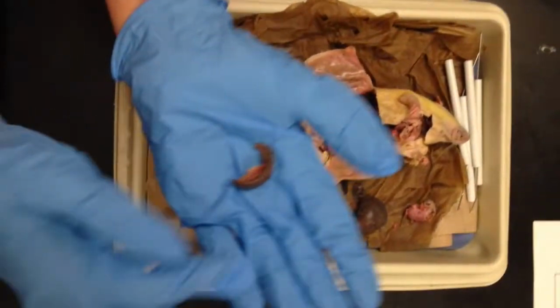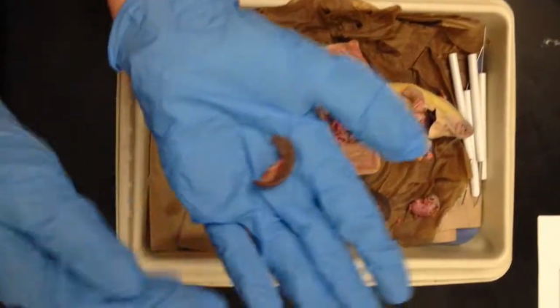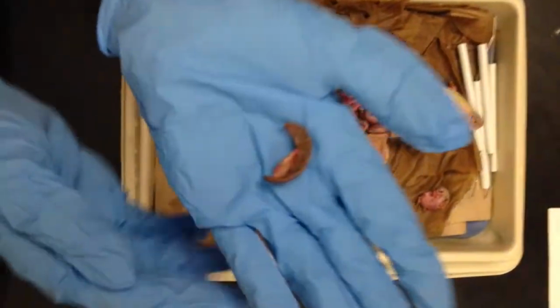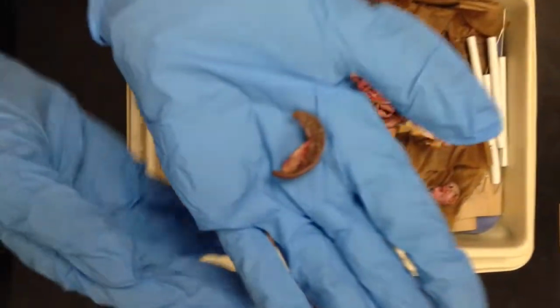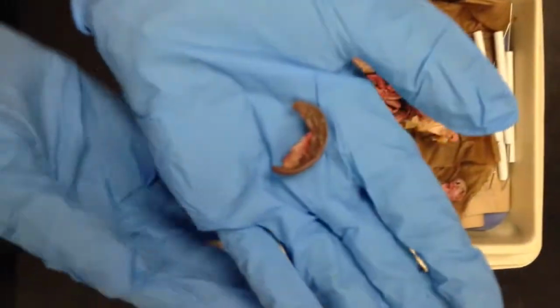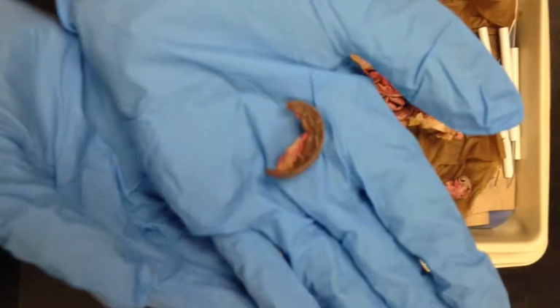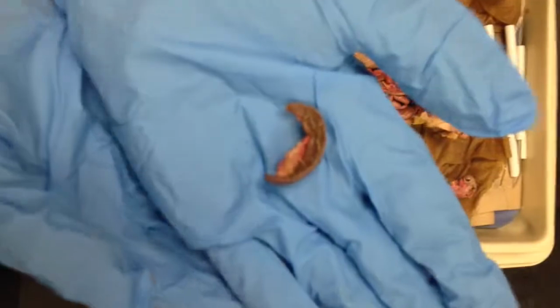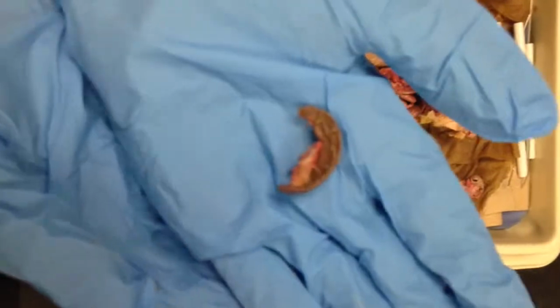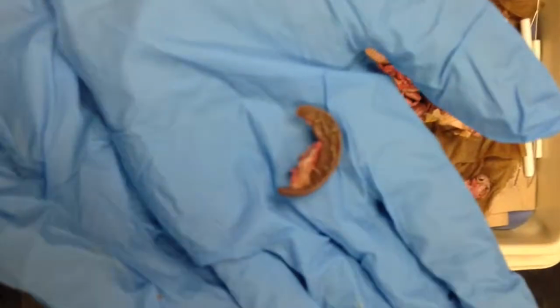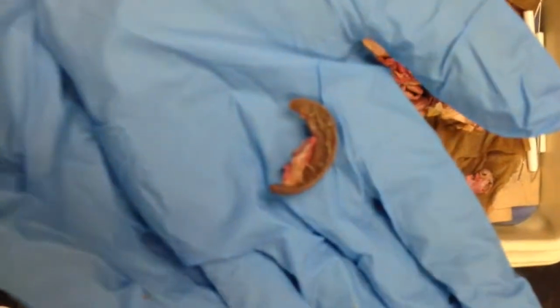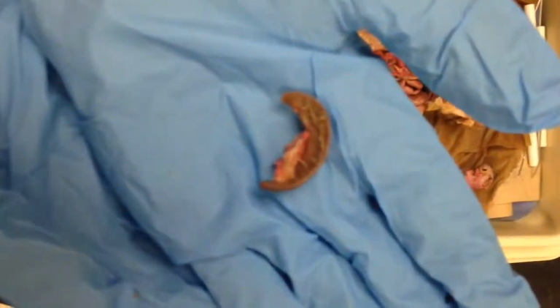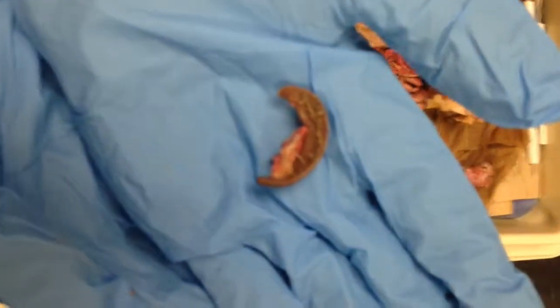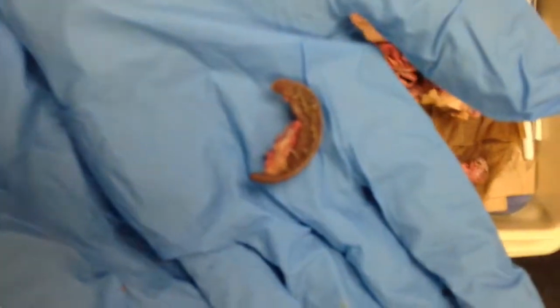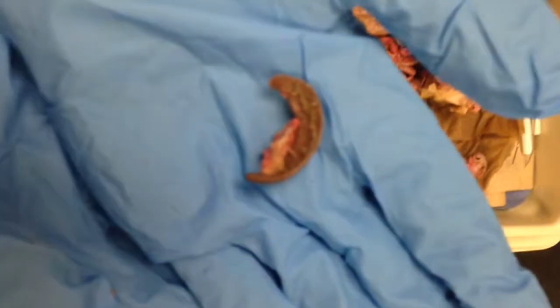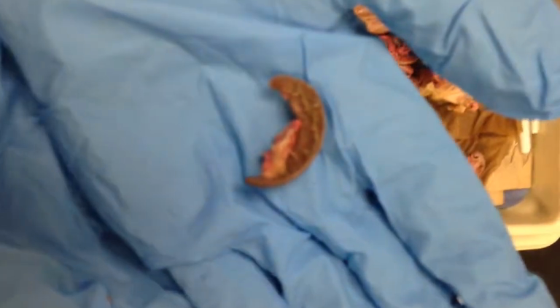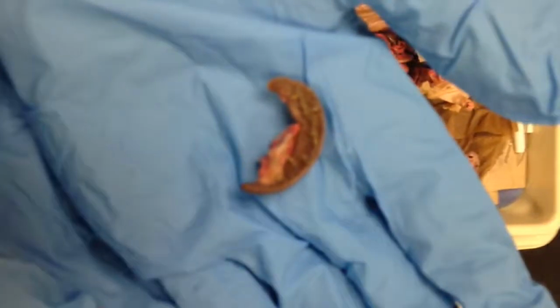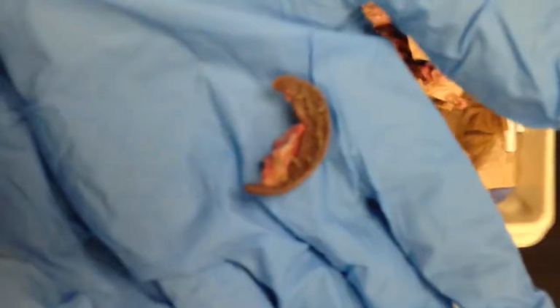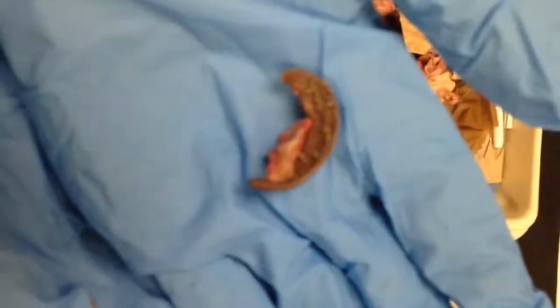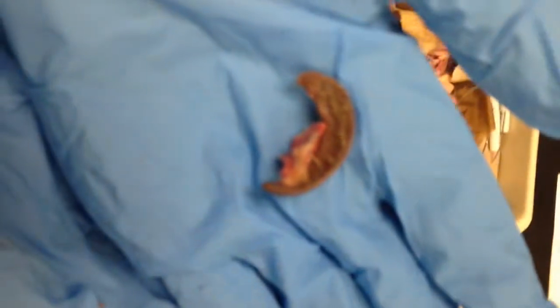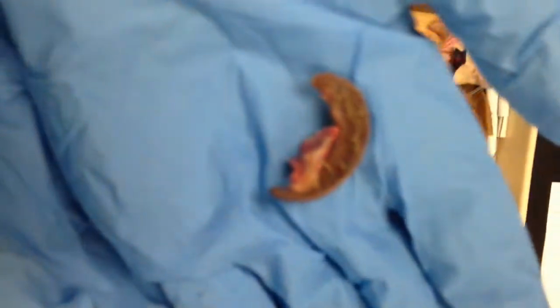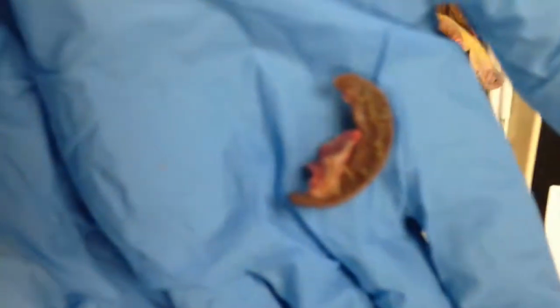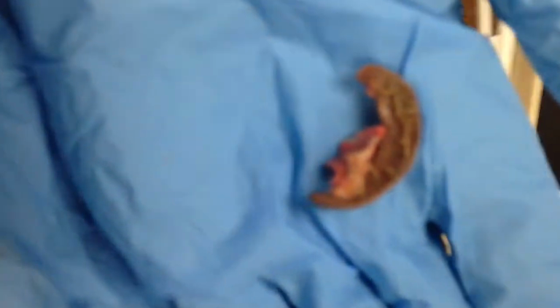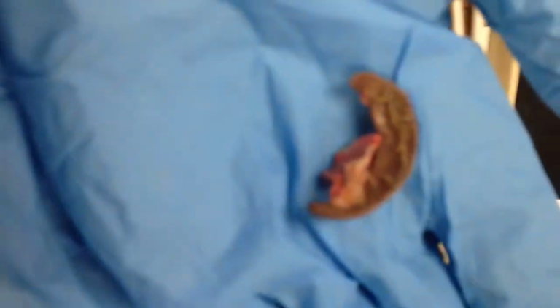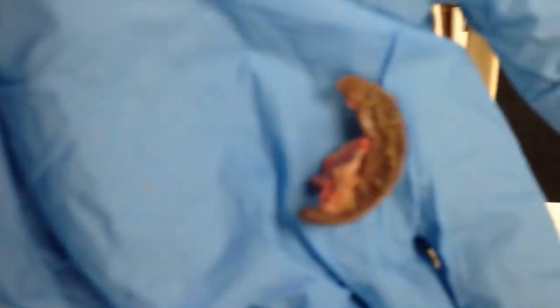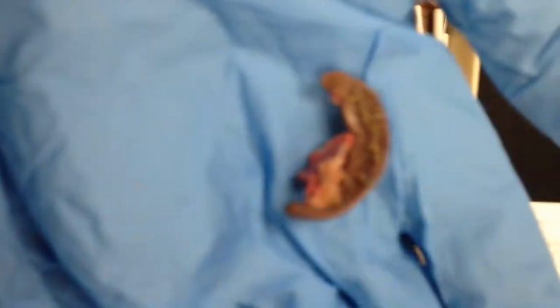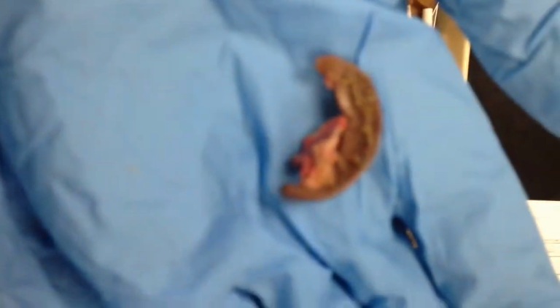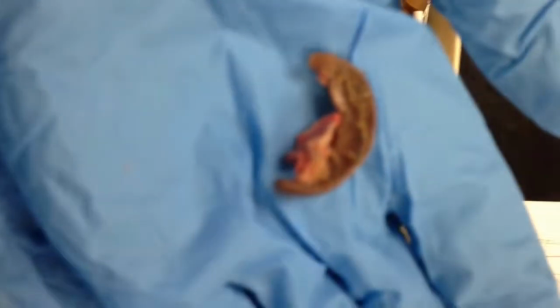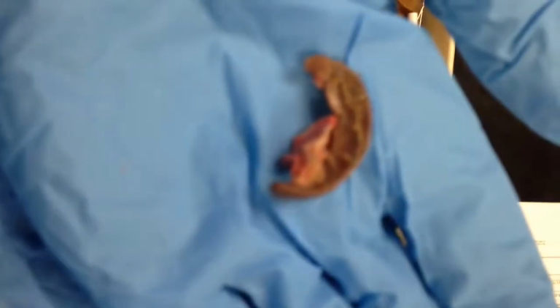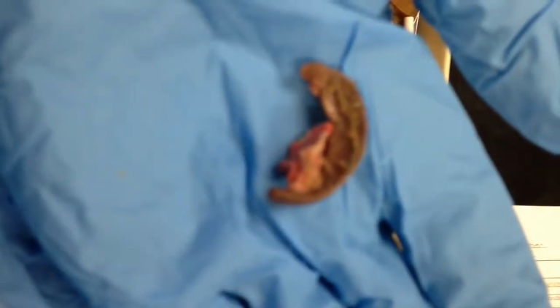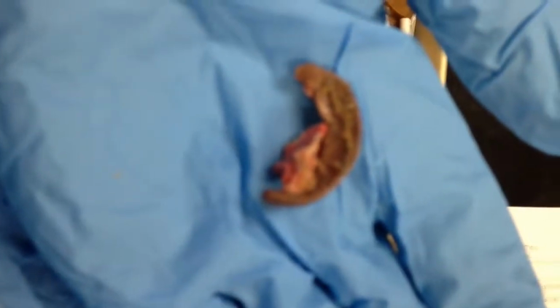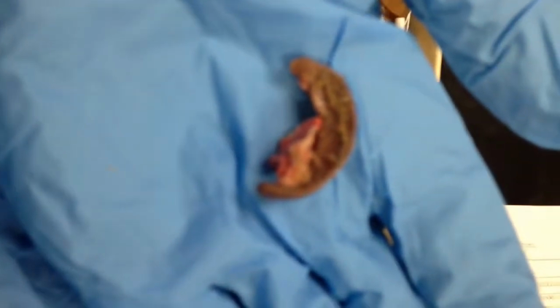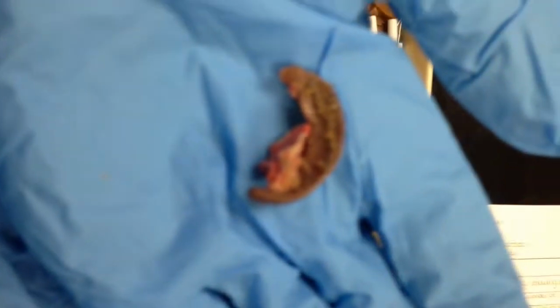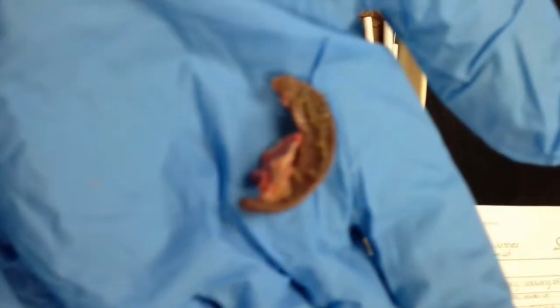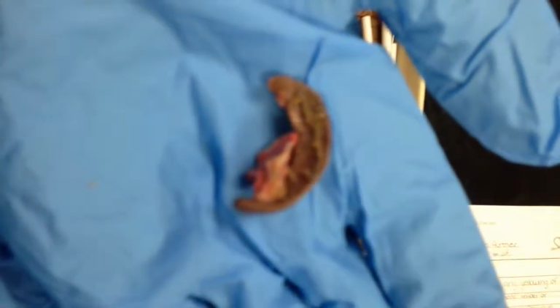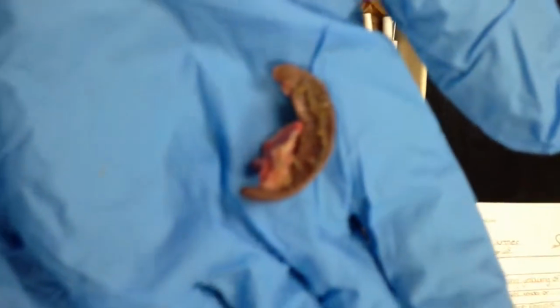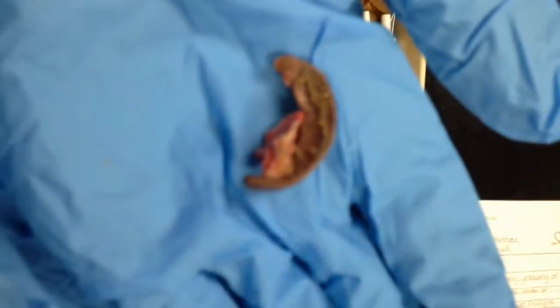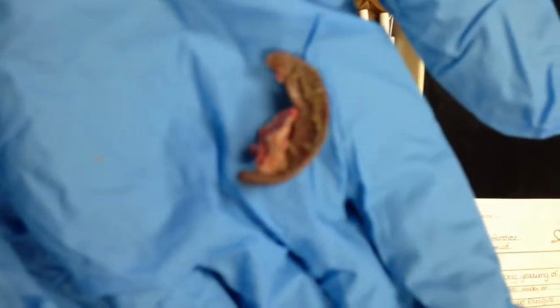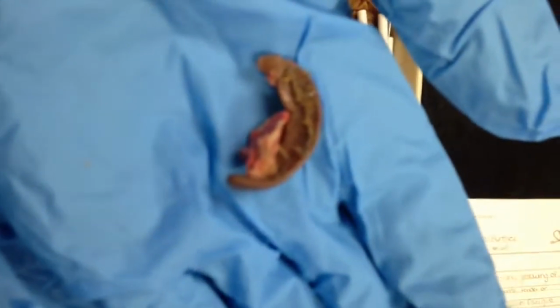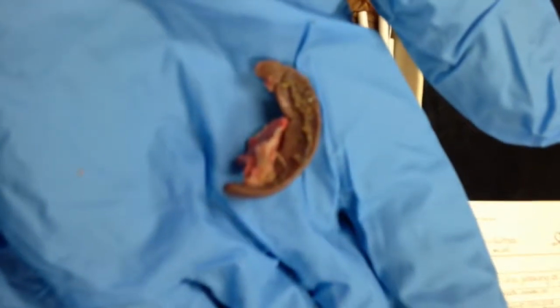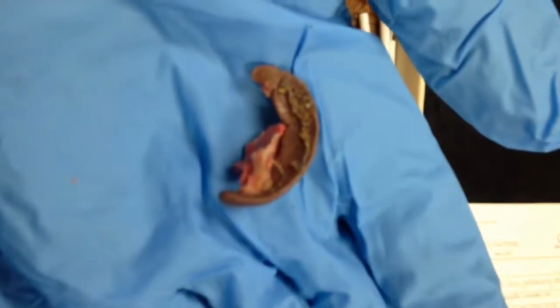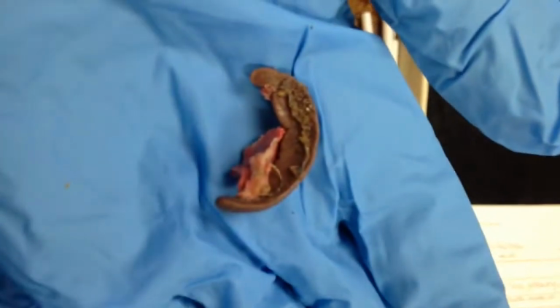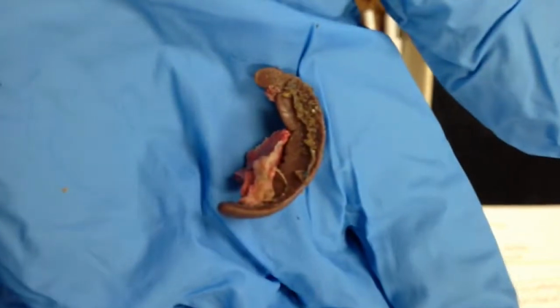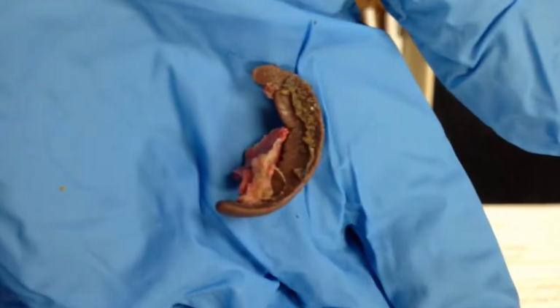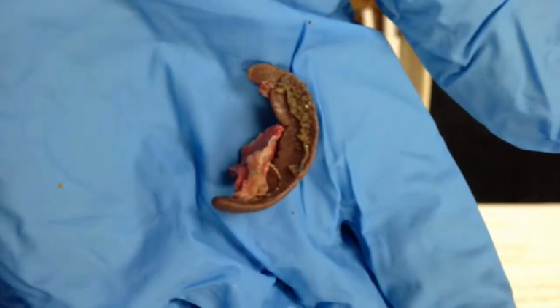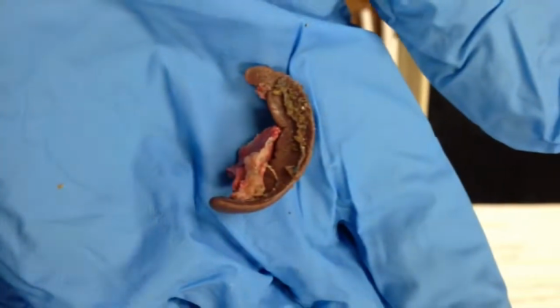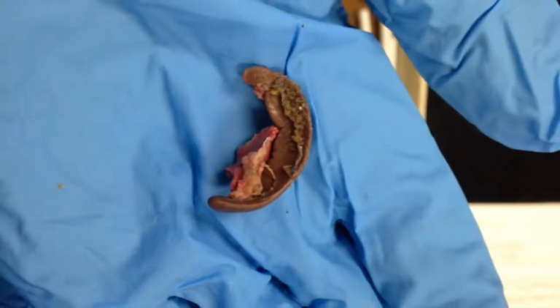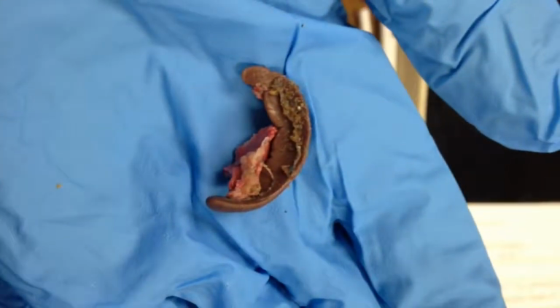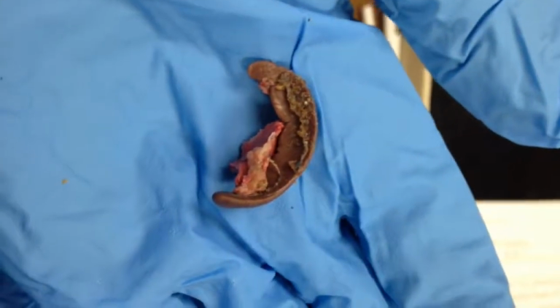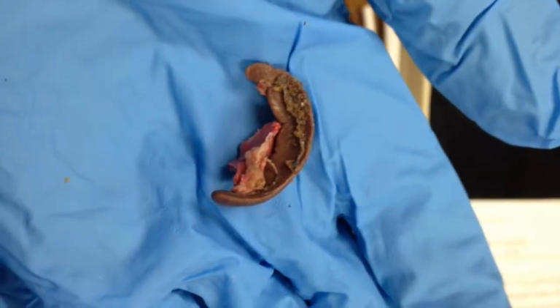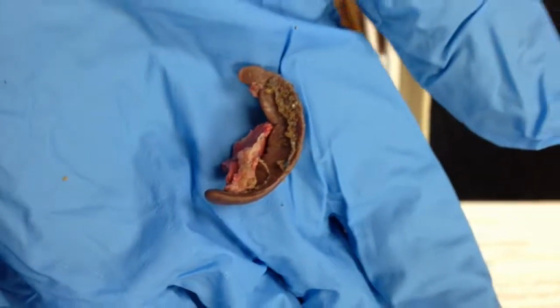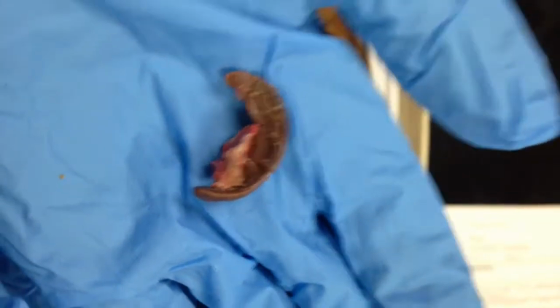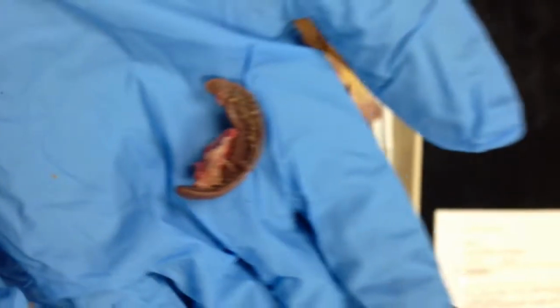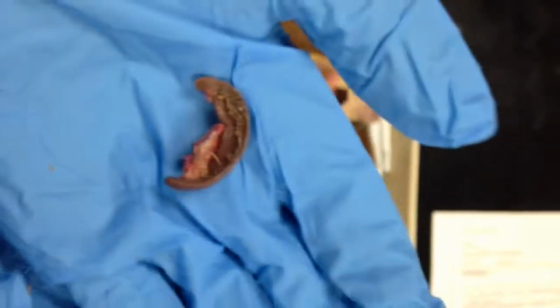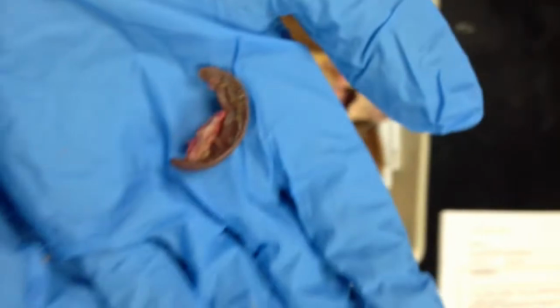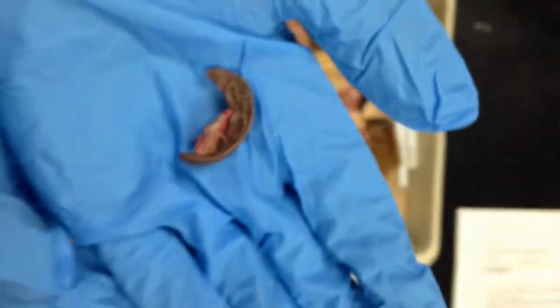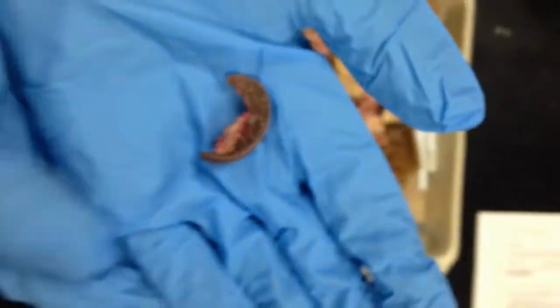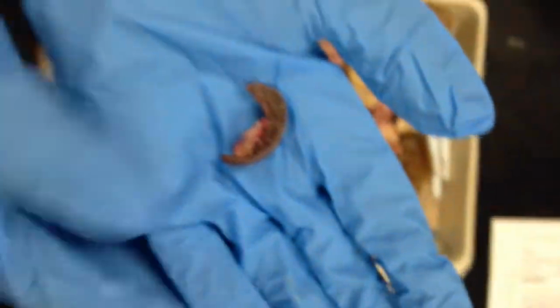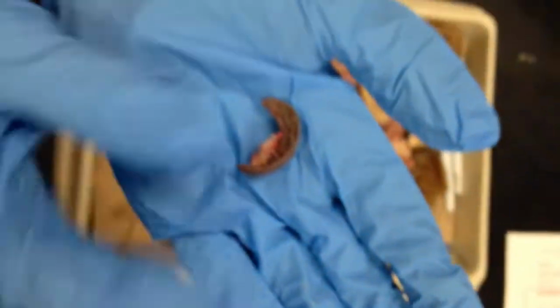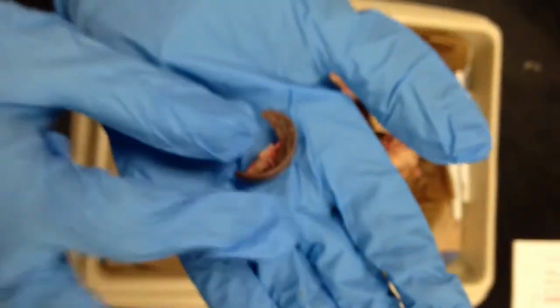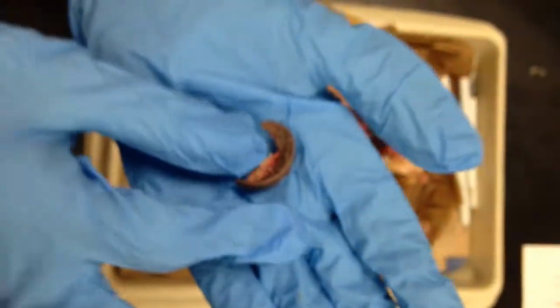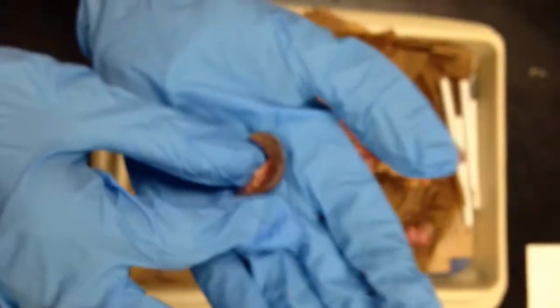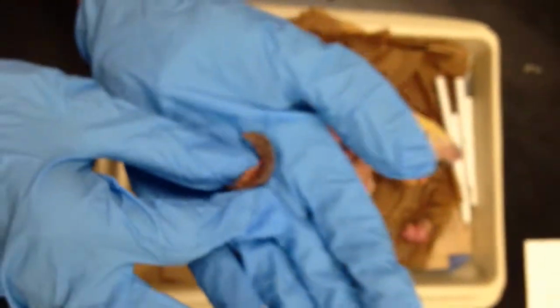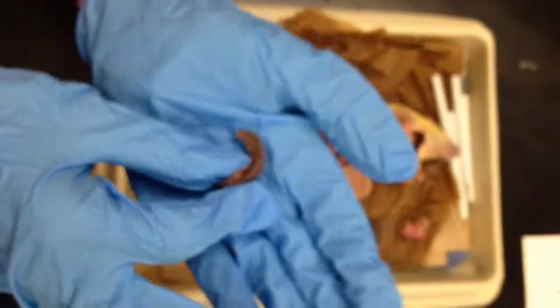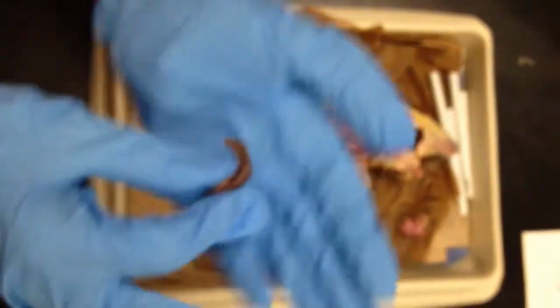This is the pancreas. This is the affected organ in our disorder and it's responsible as an accessory organ of digestion.